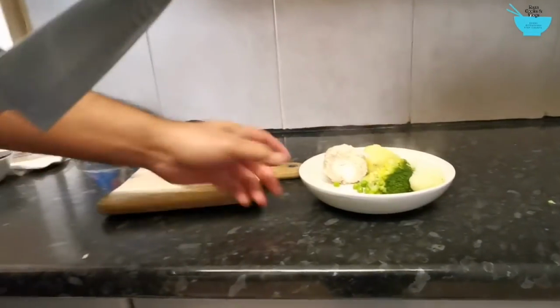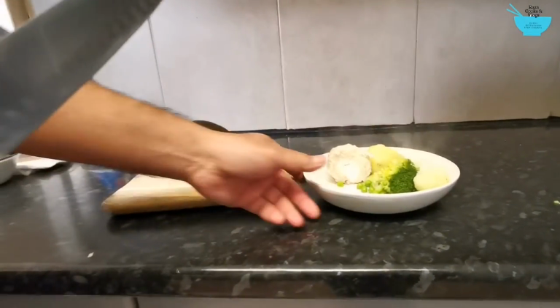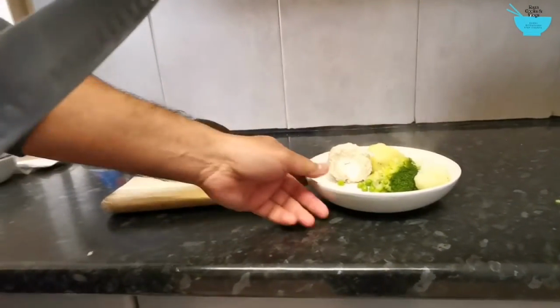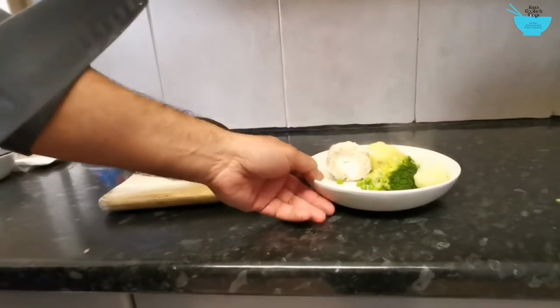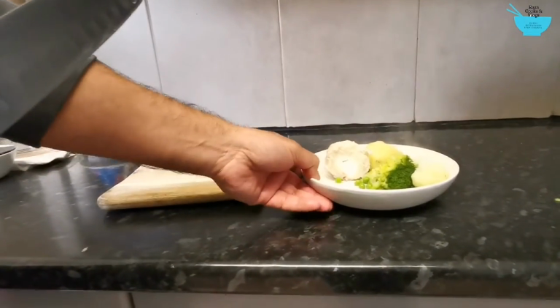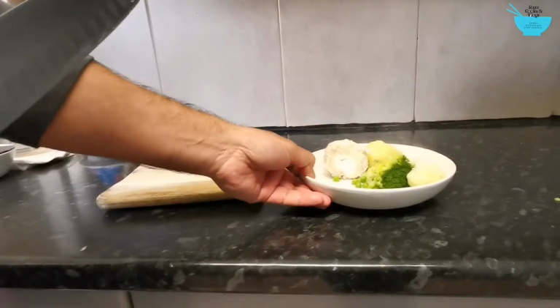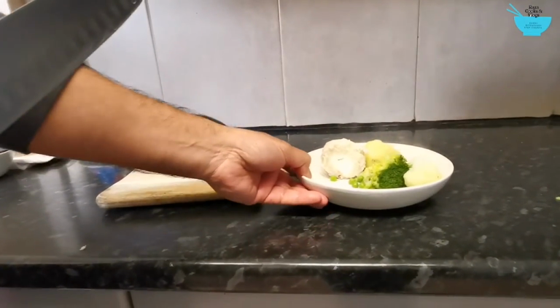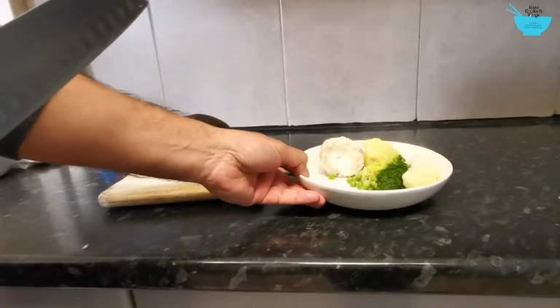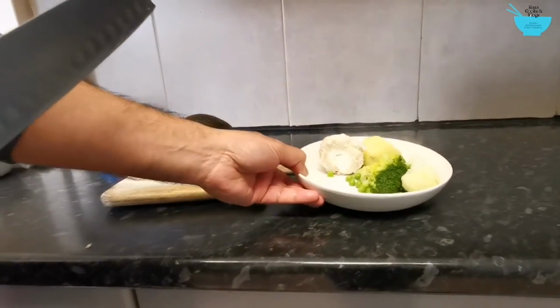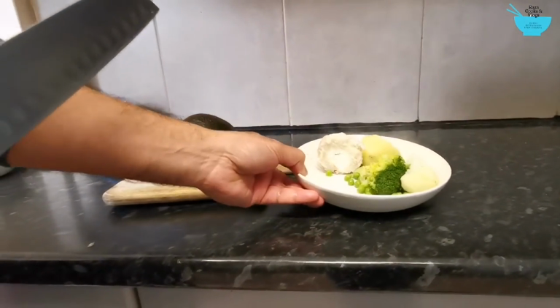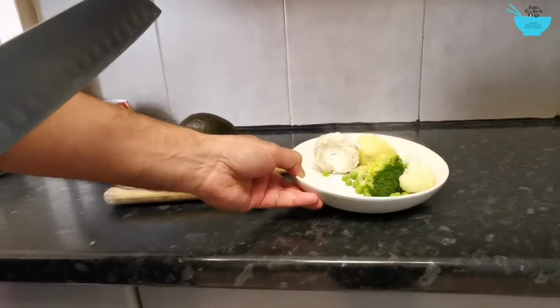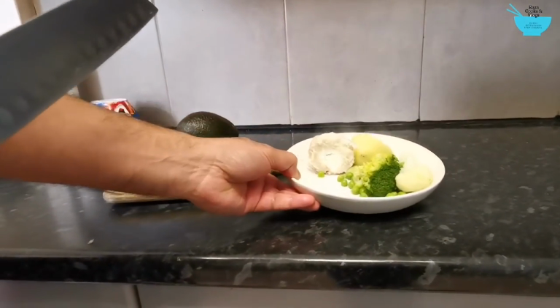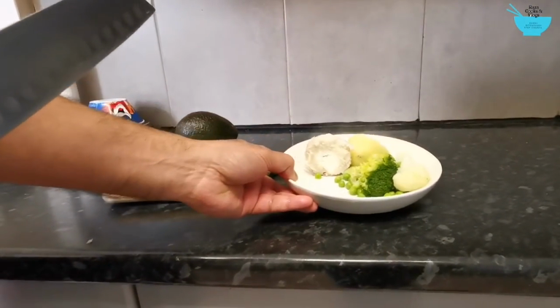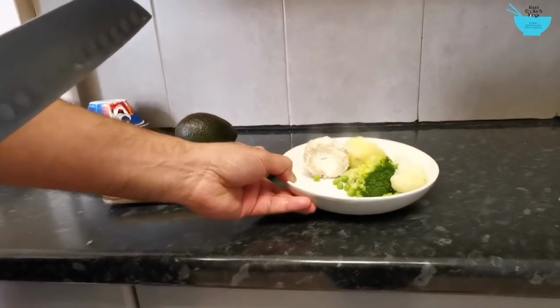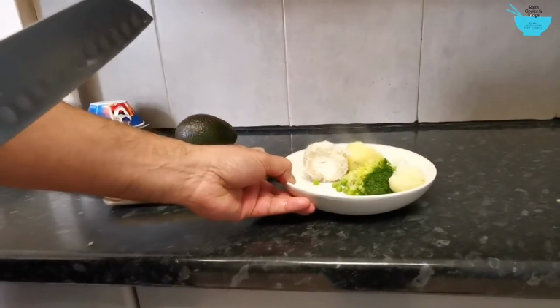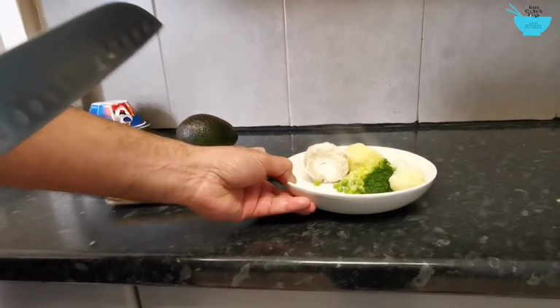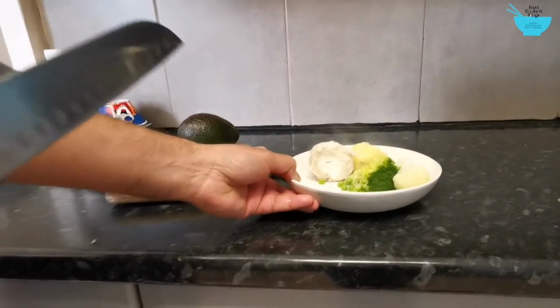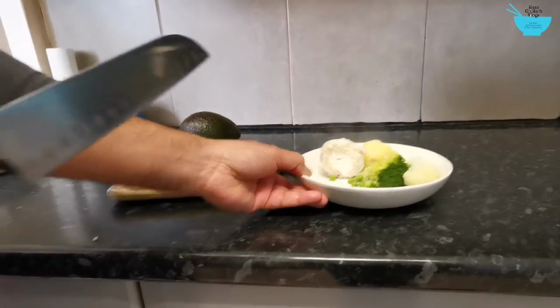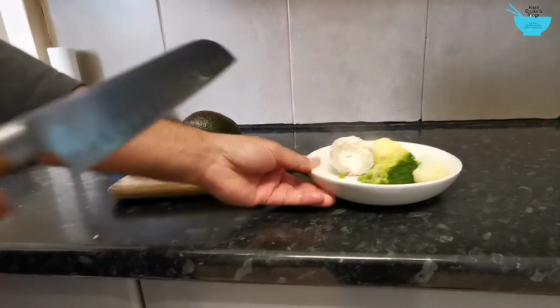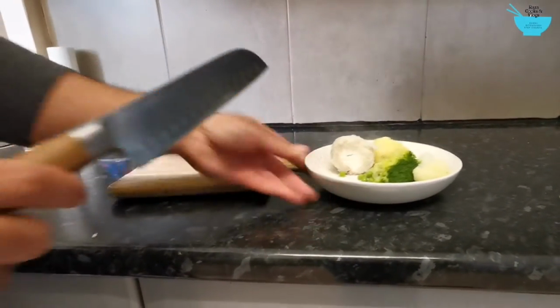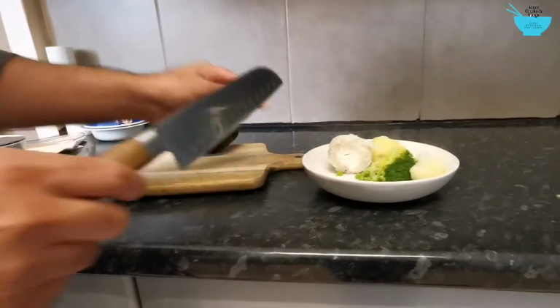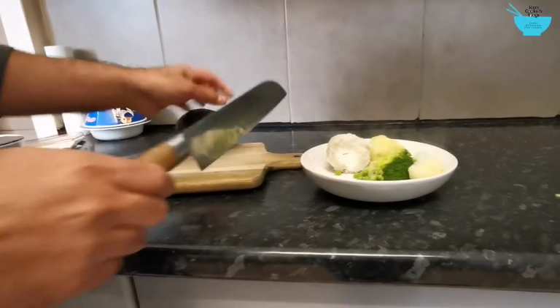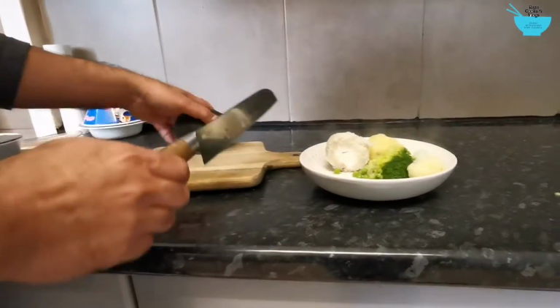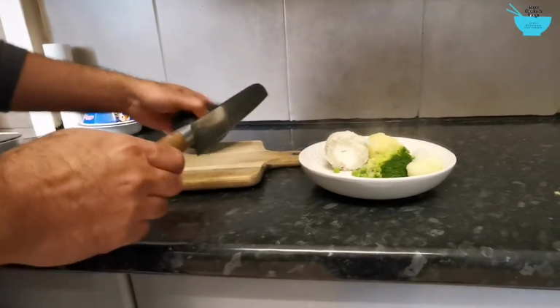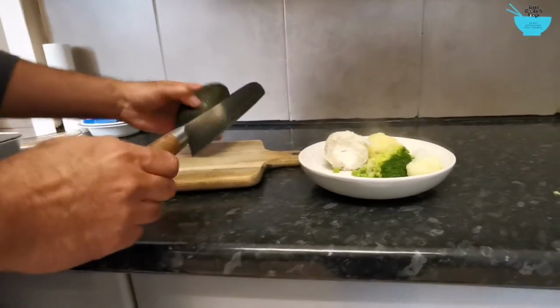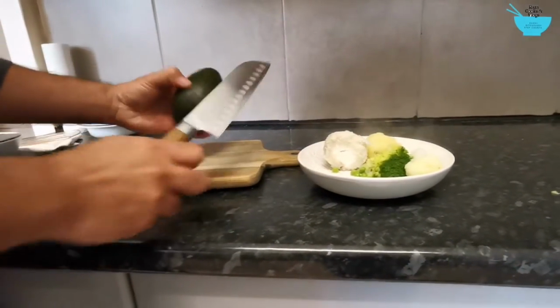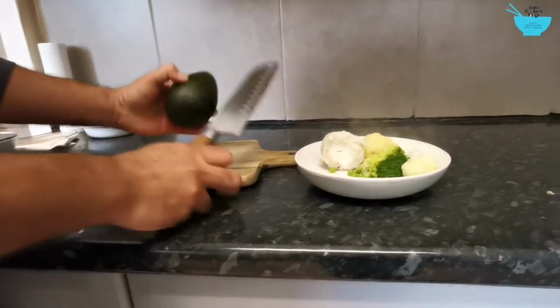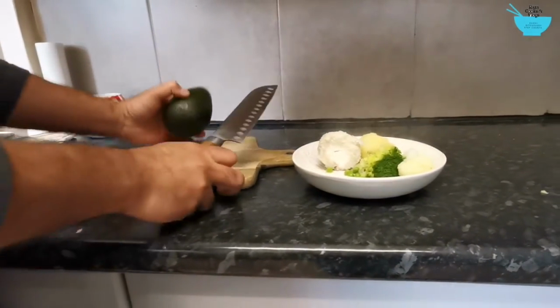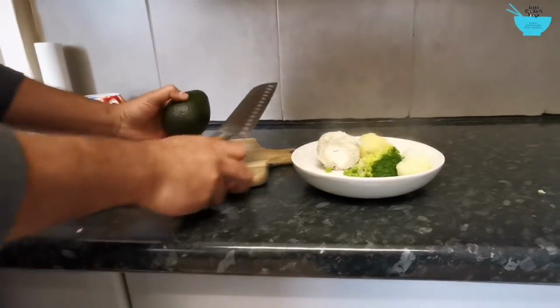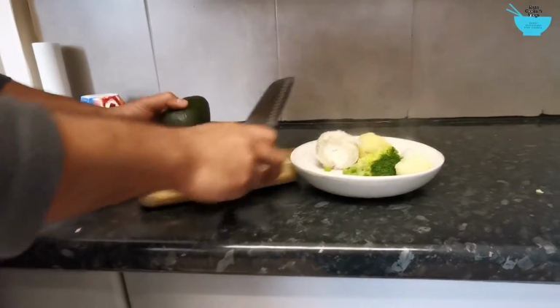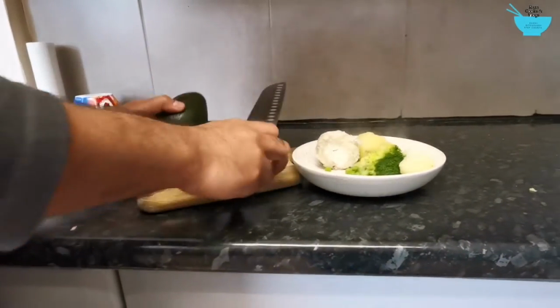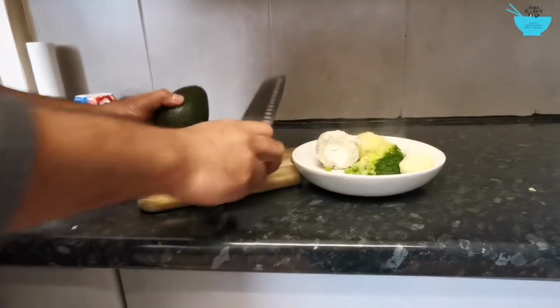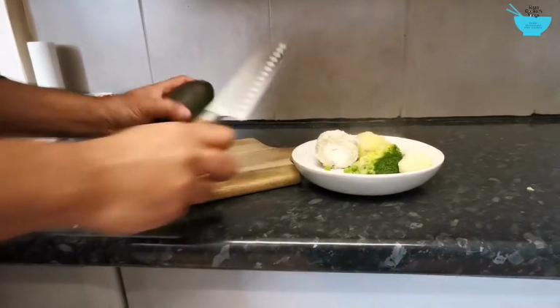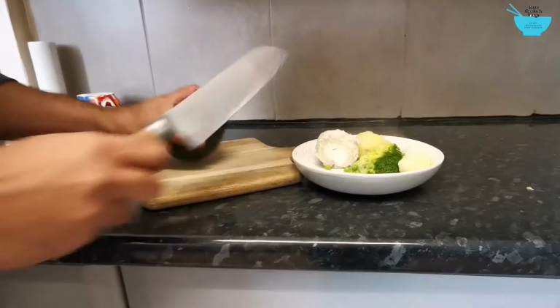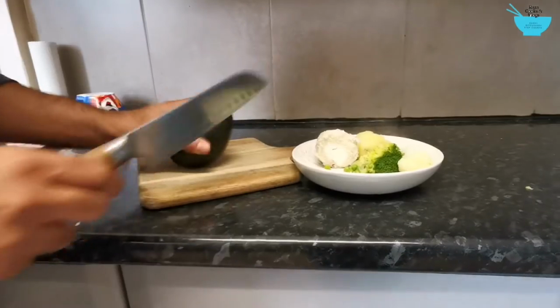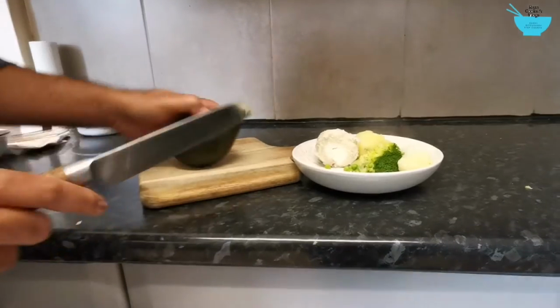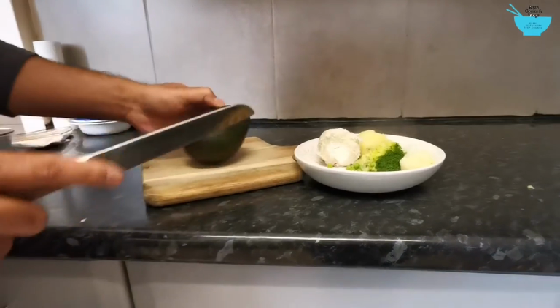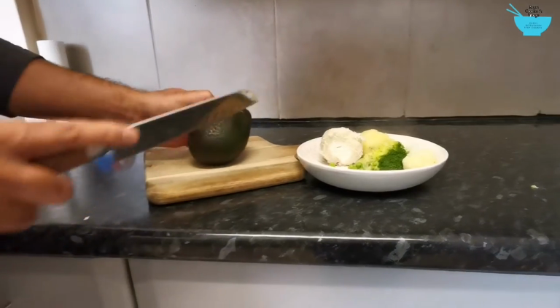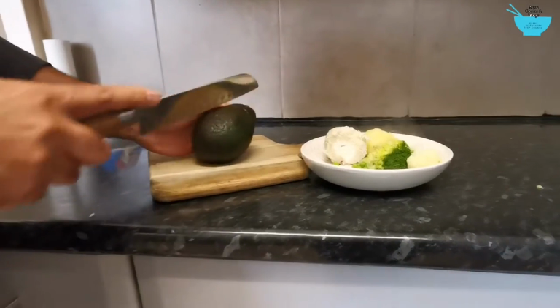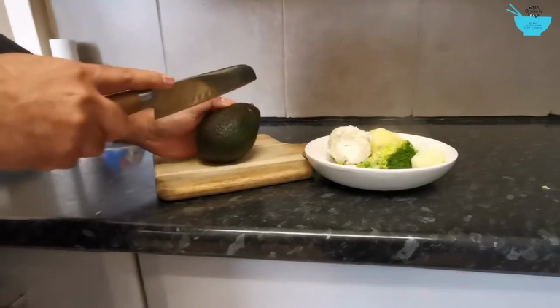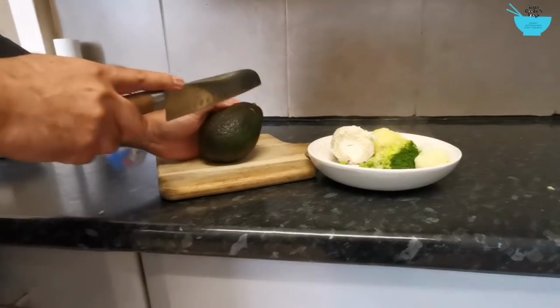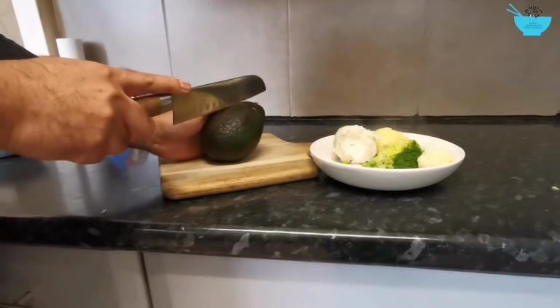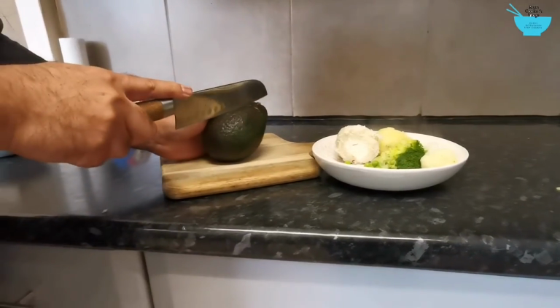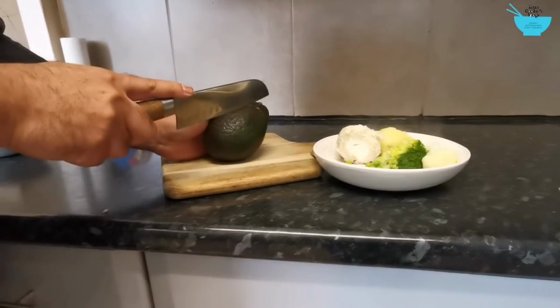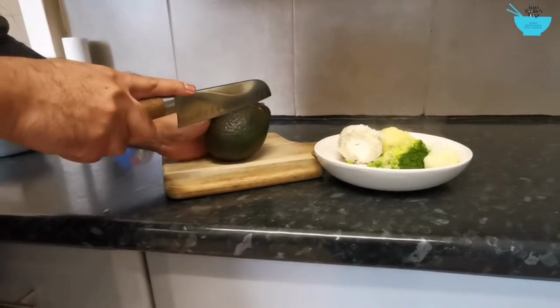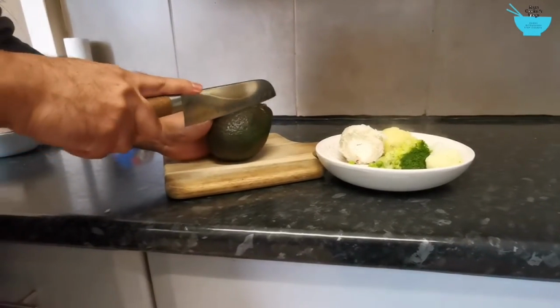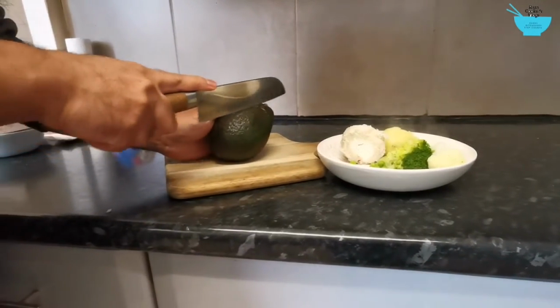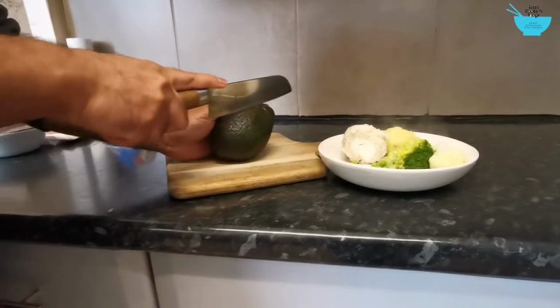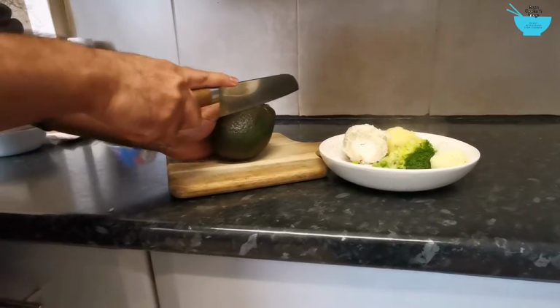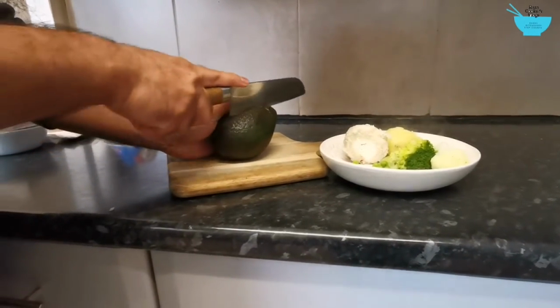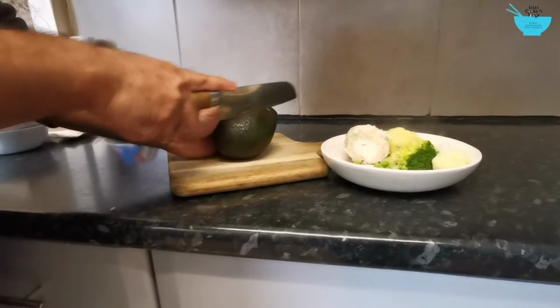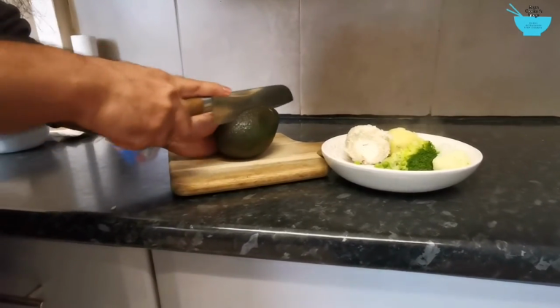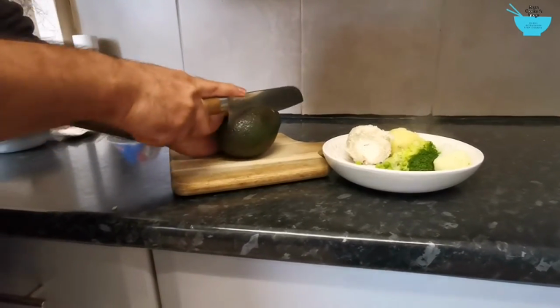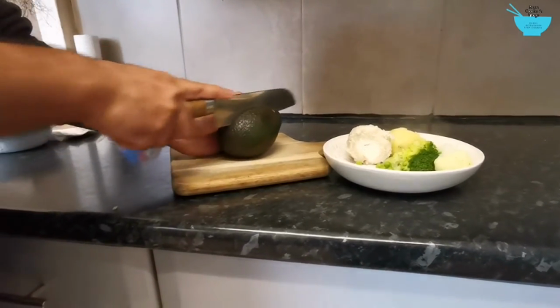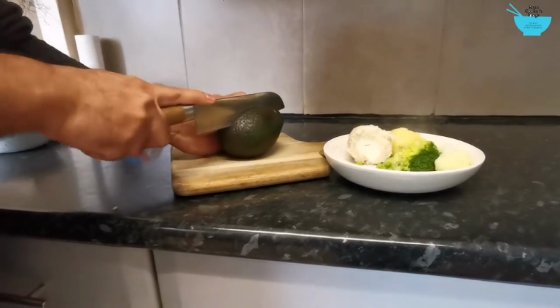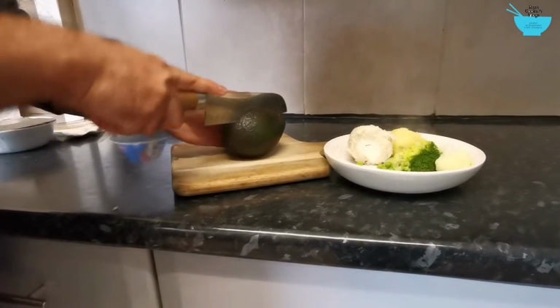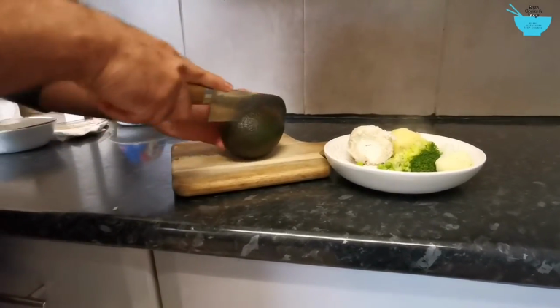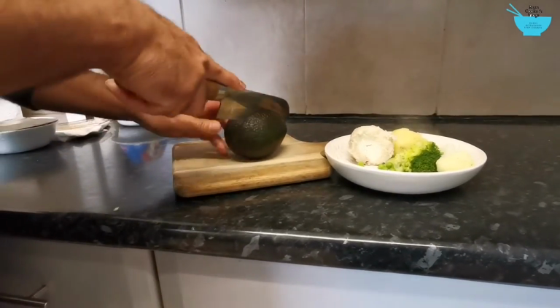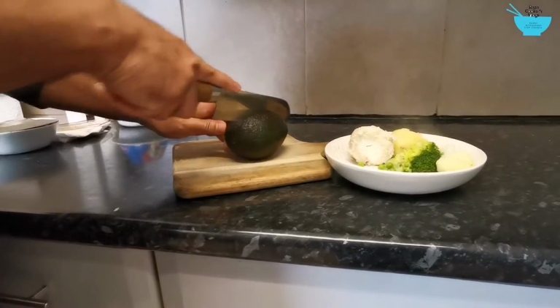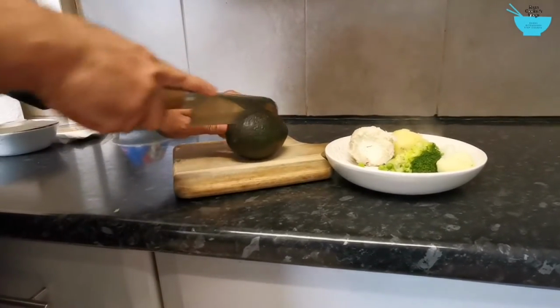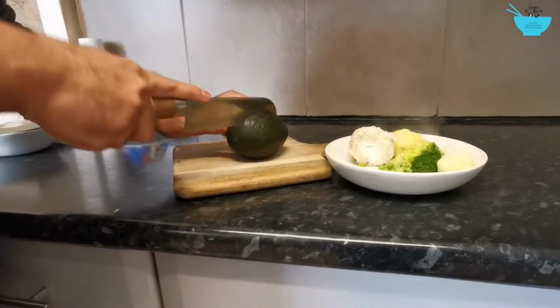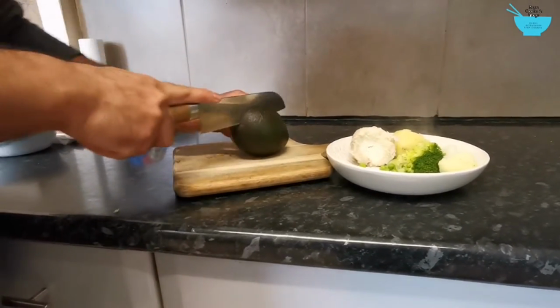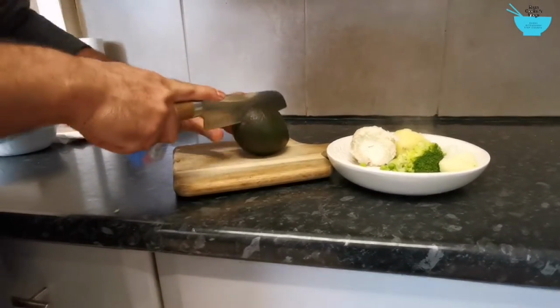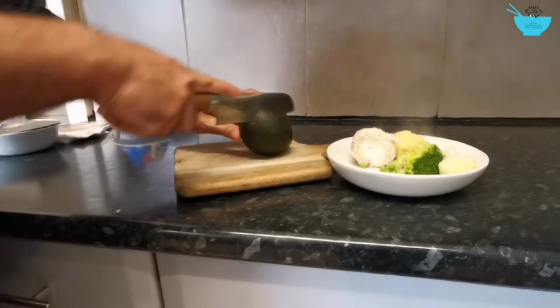So that's a few vegetables. I've got here an avocado which I'm going to cut in half.